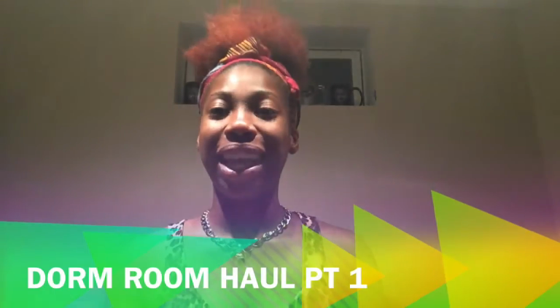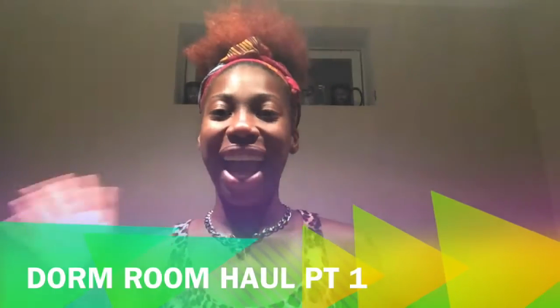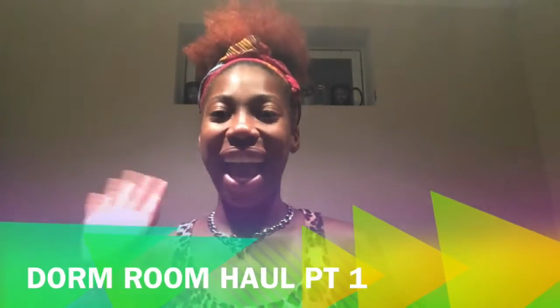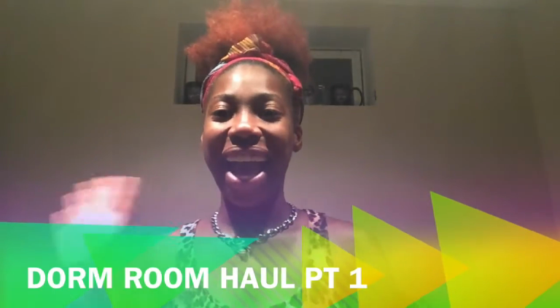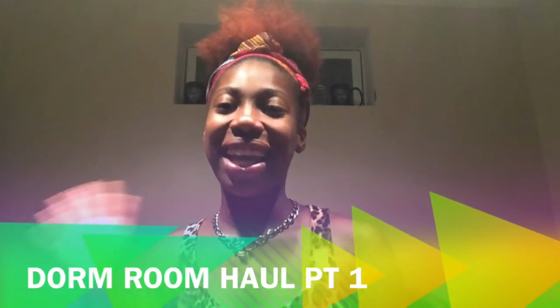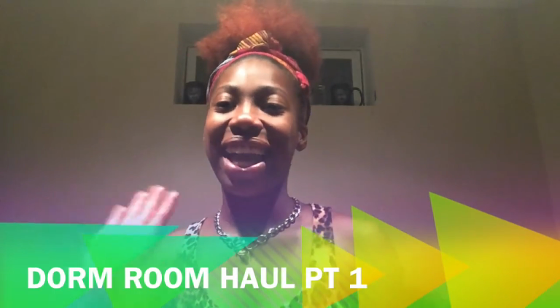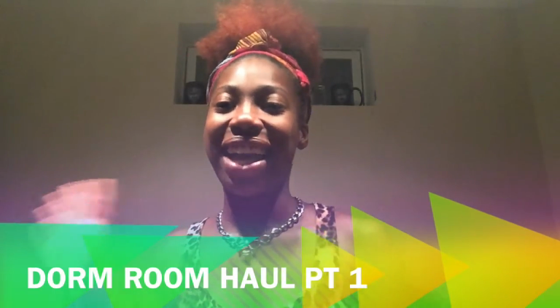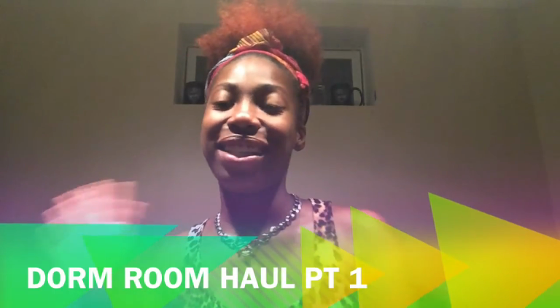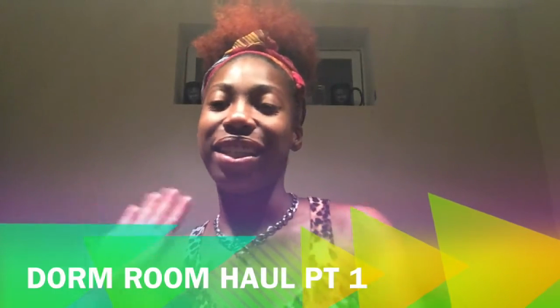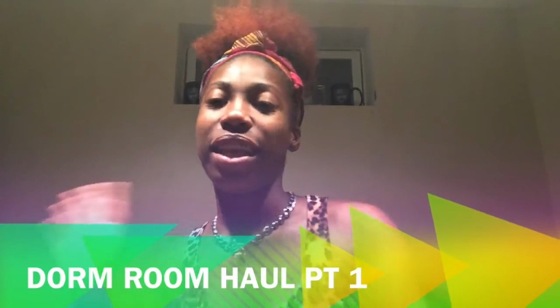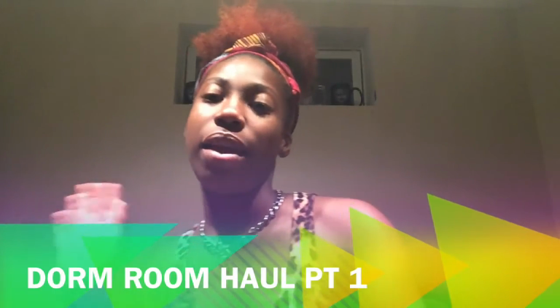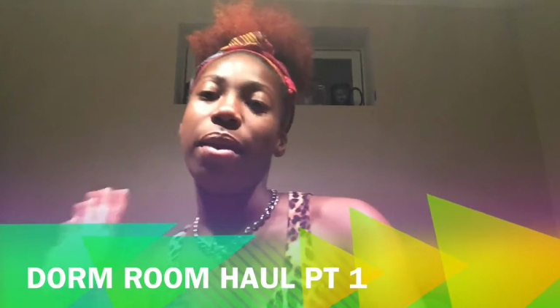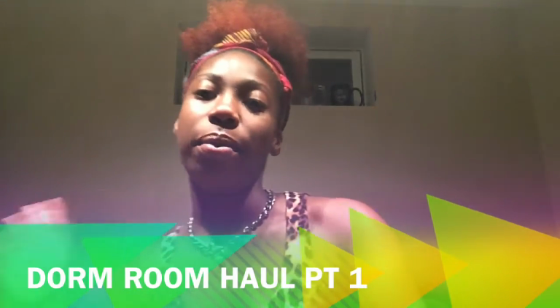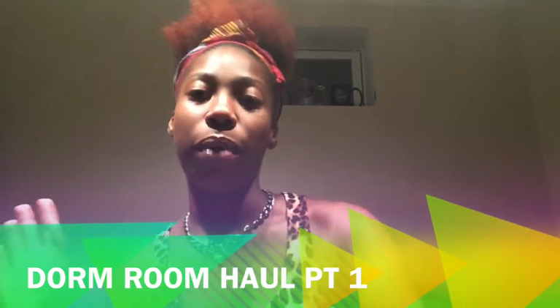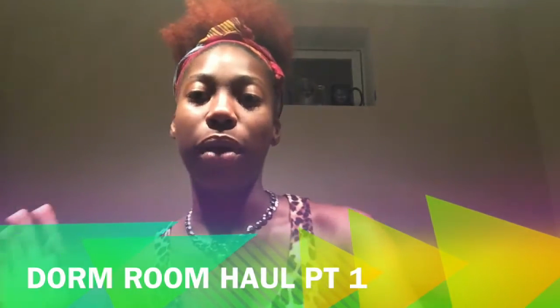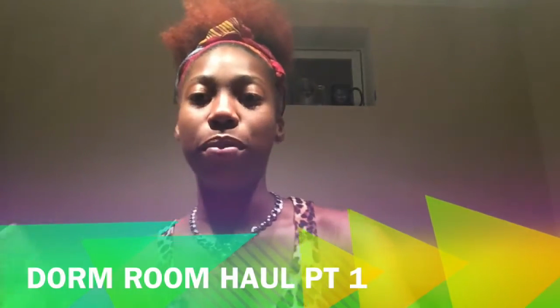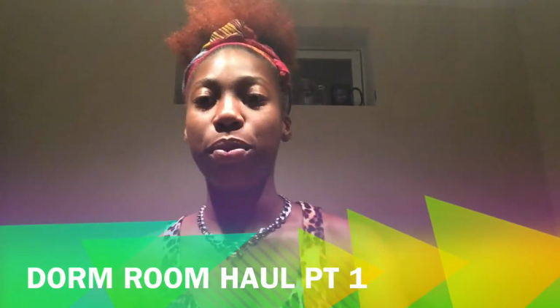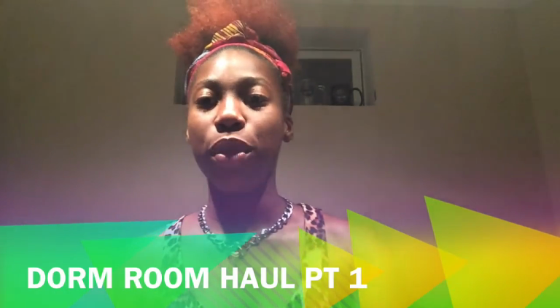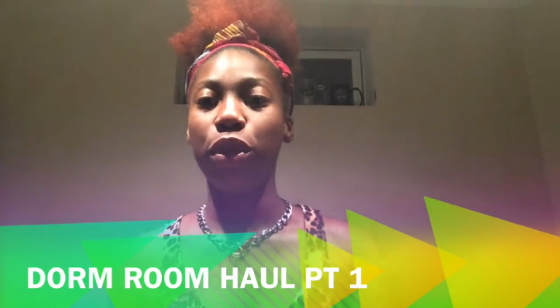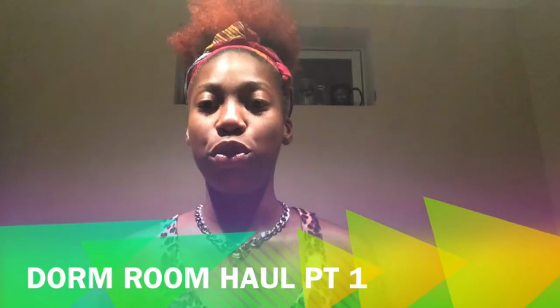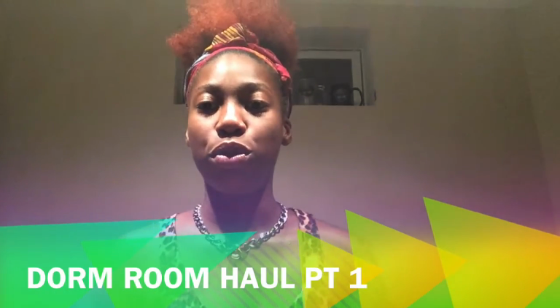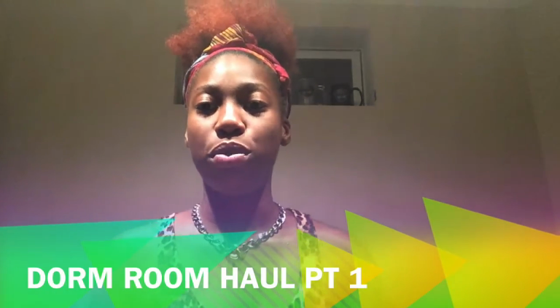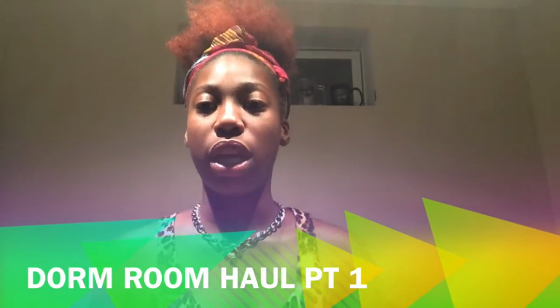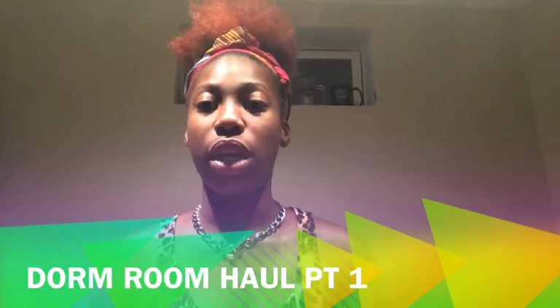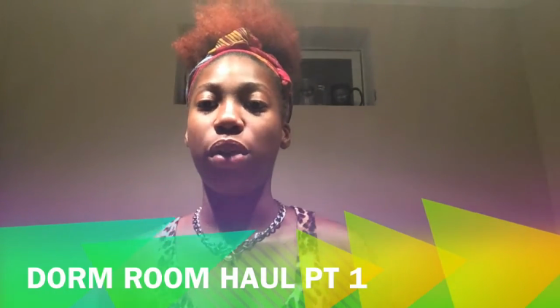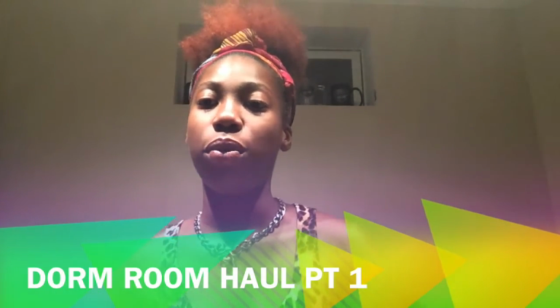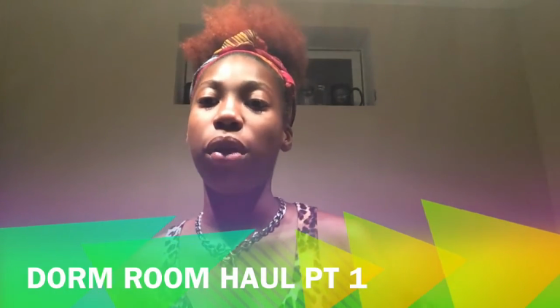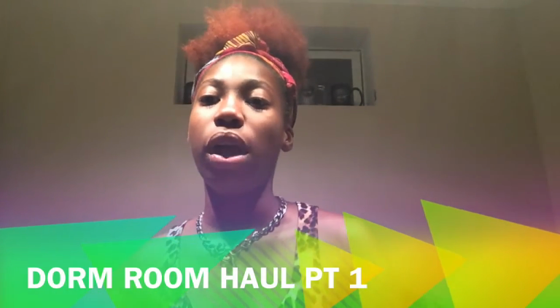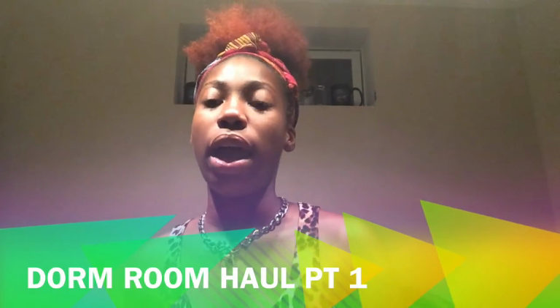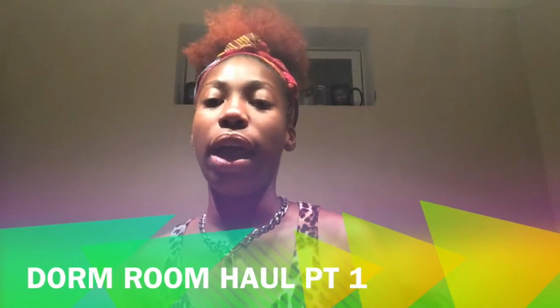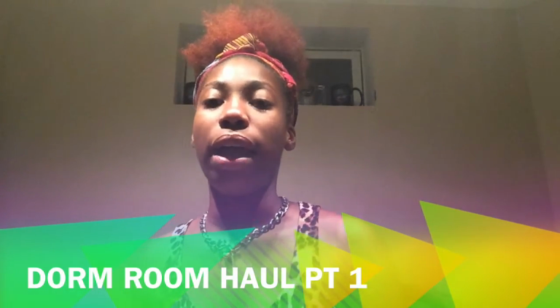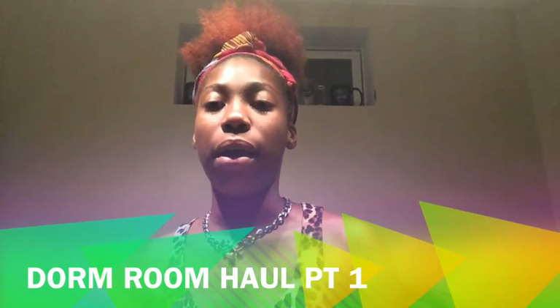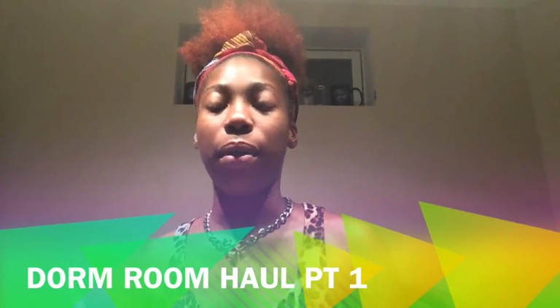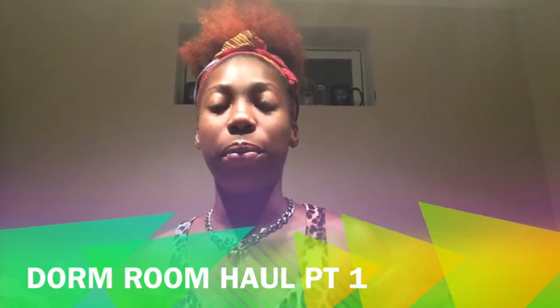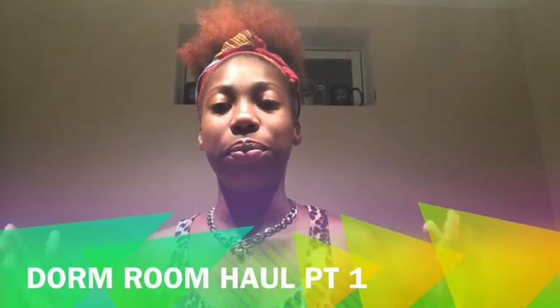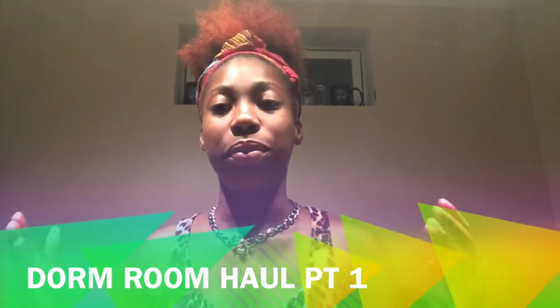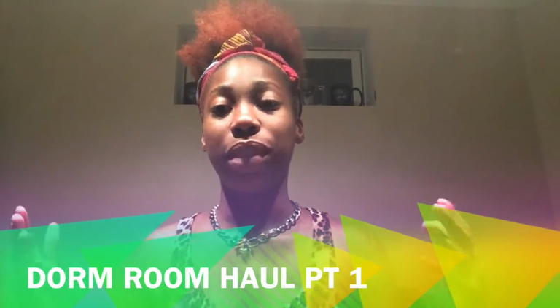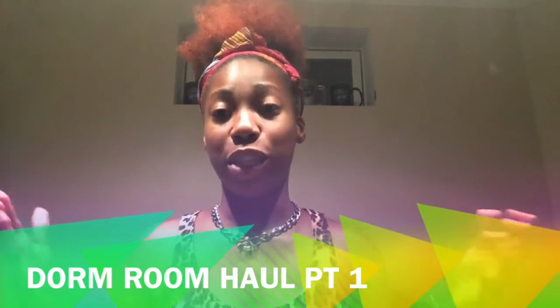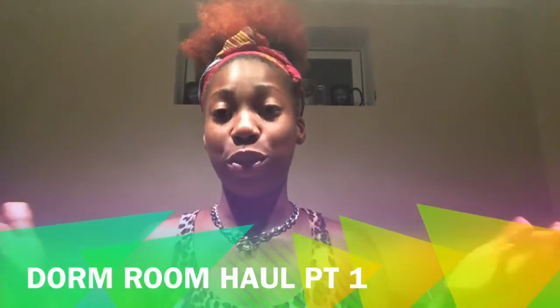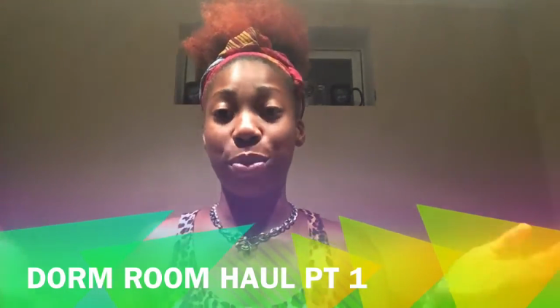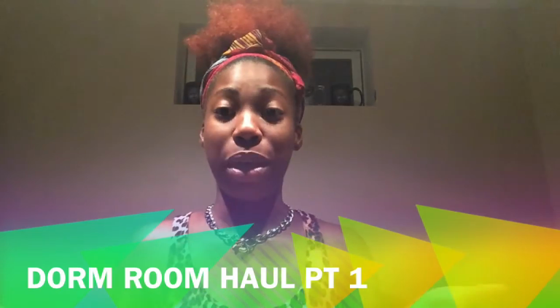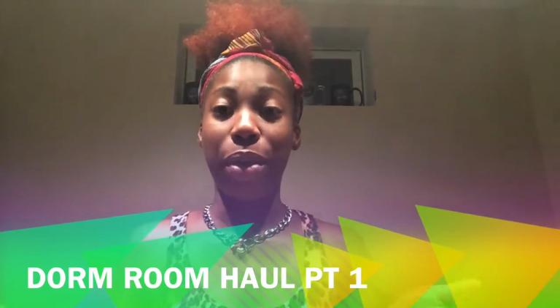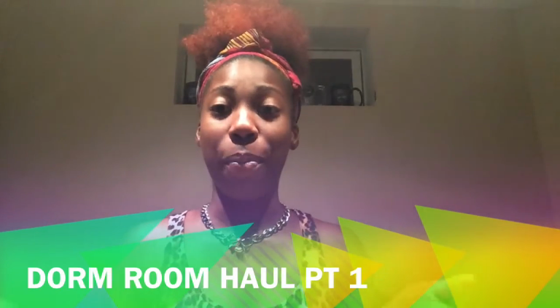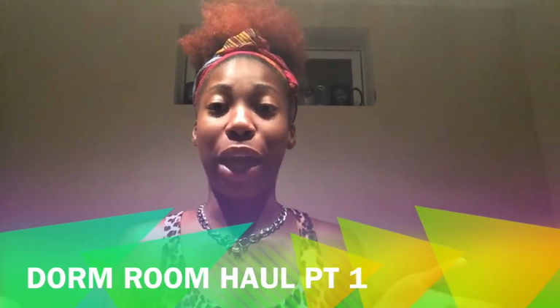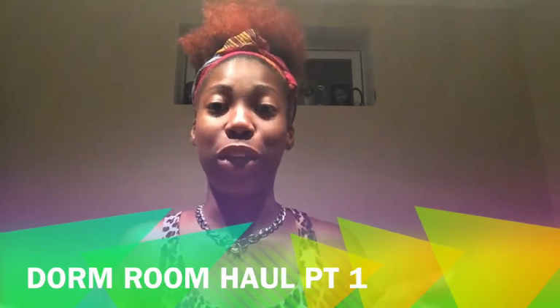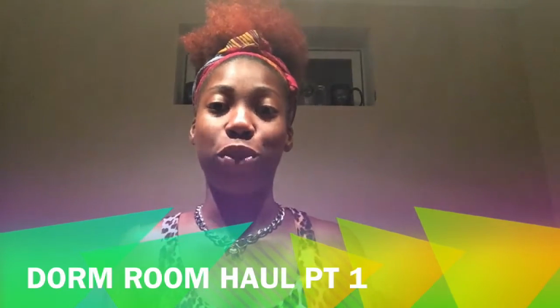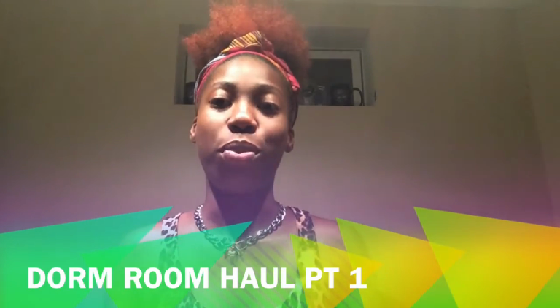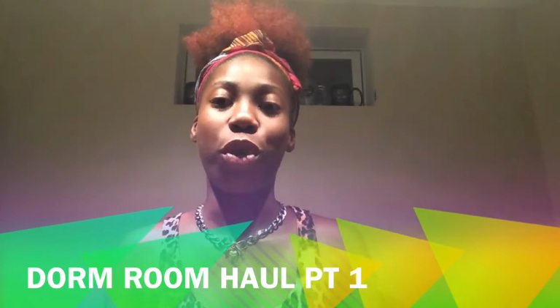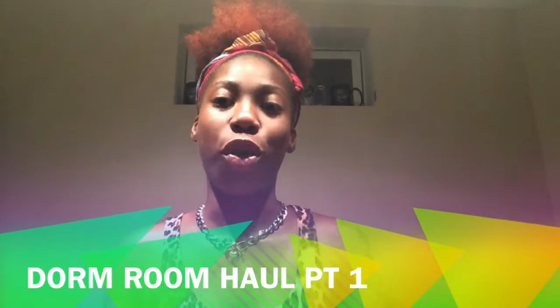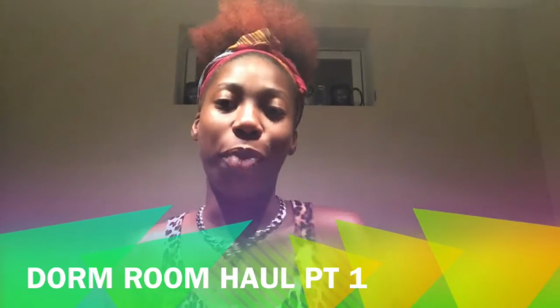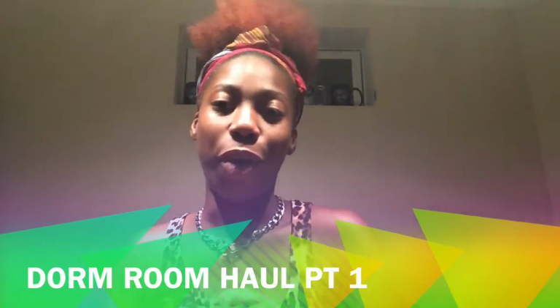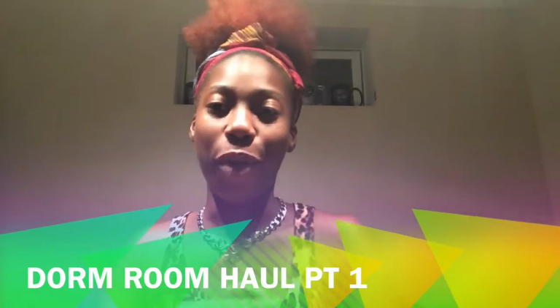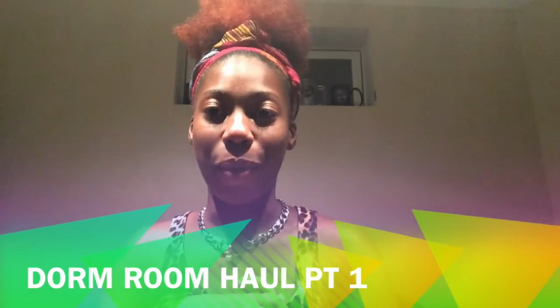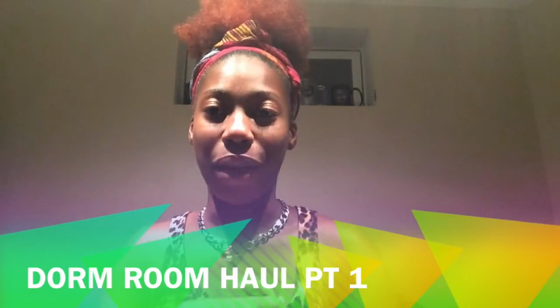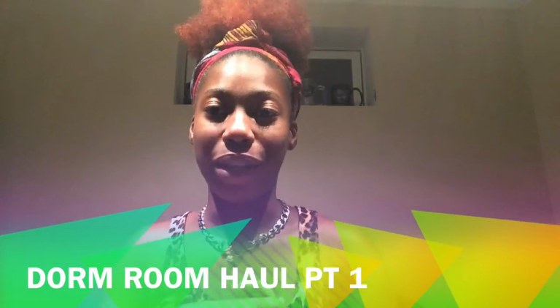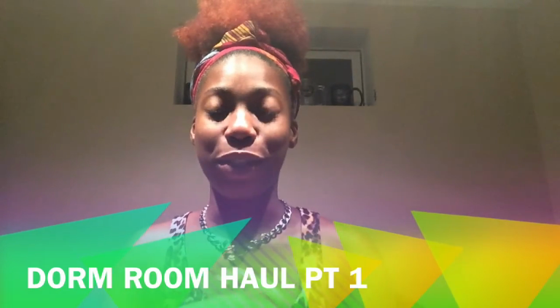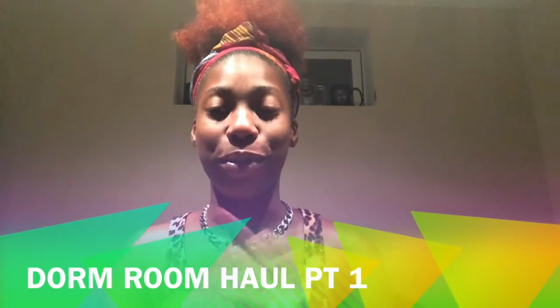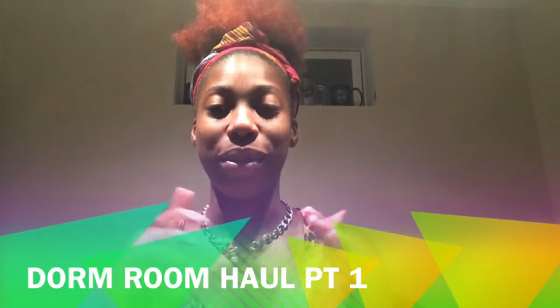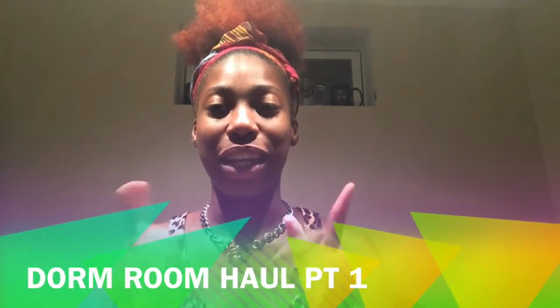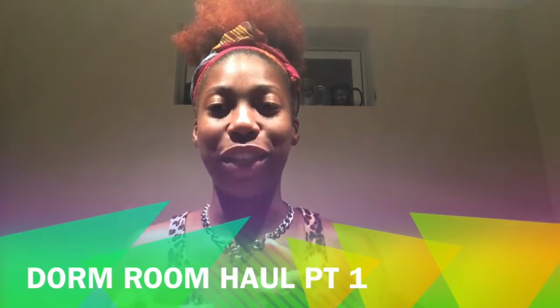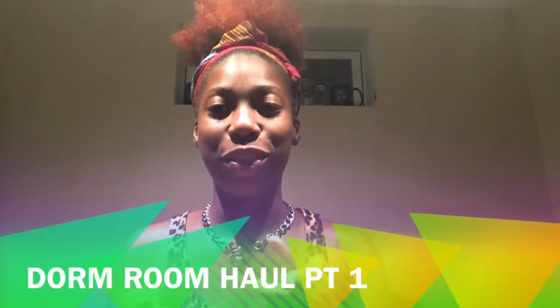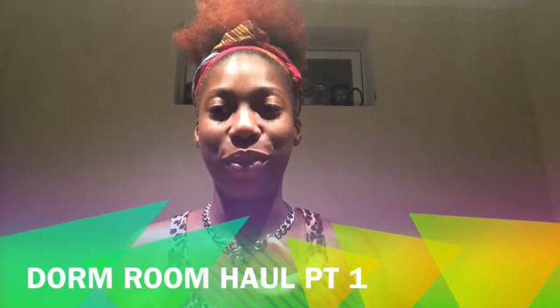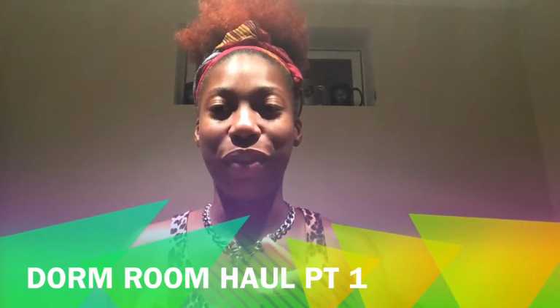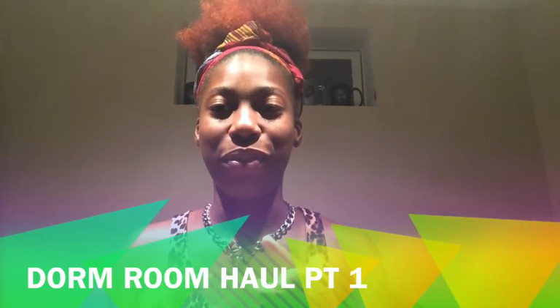Hi guys and welcome to my YouTube channel. This will be my dorm haul part one, so stay tuned if you still want to see.